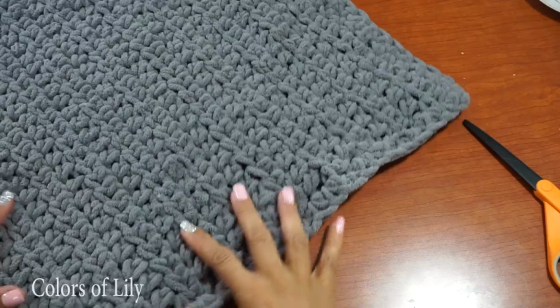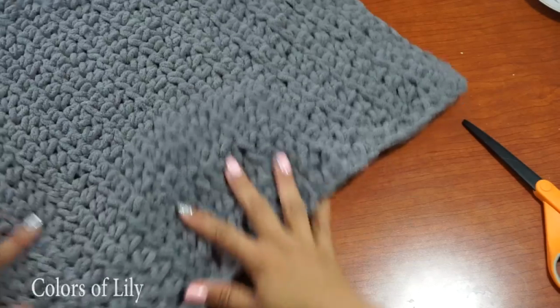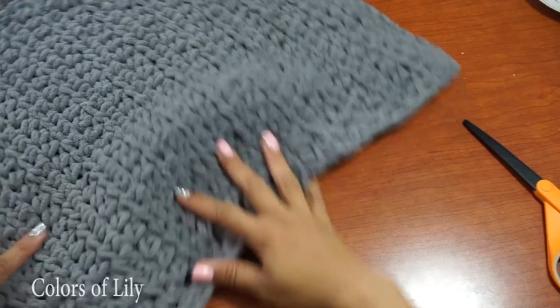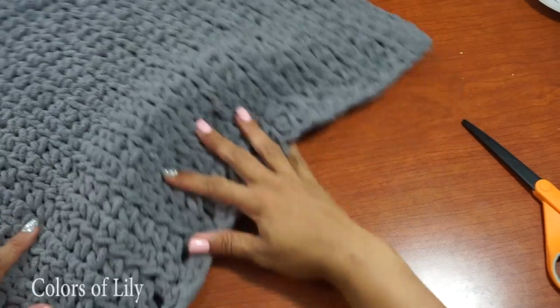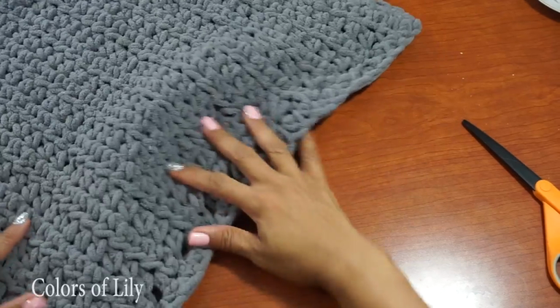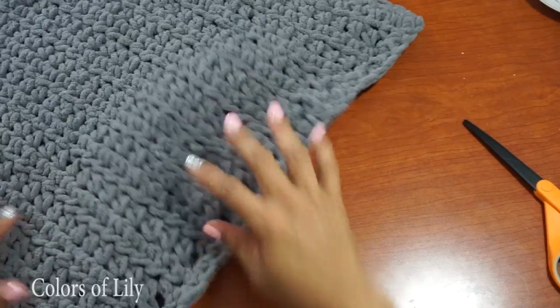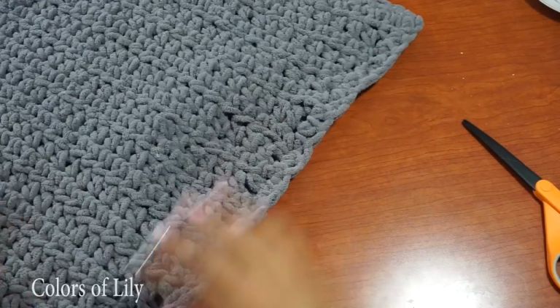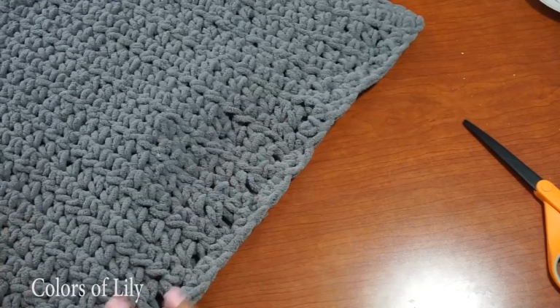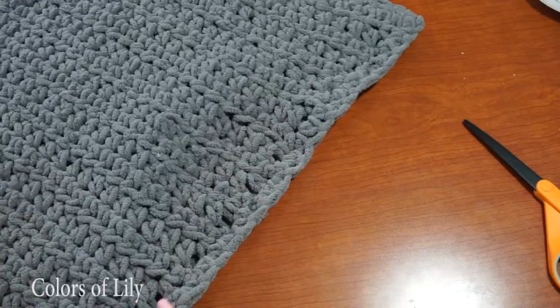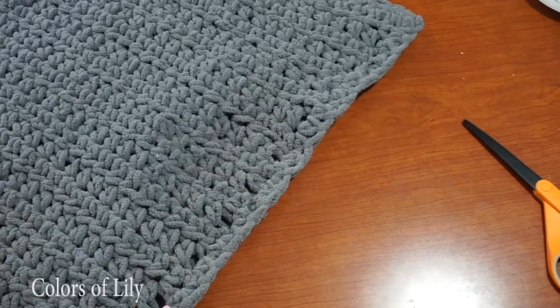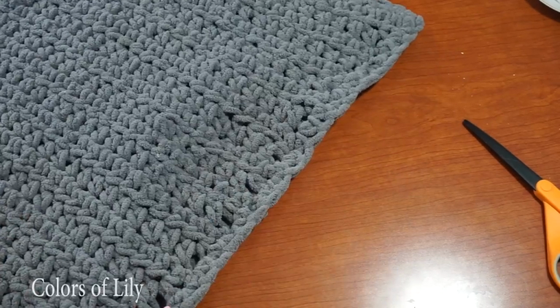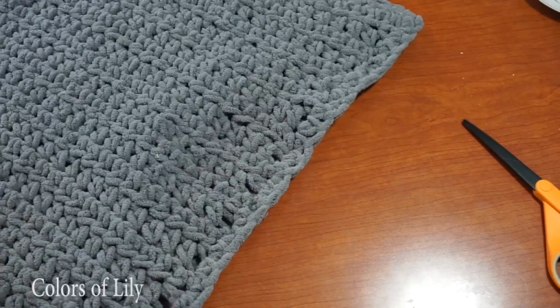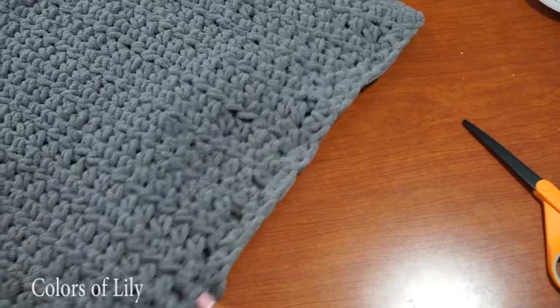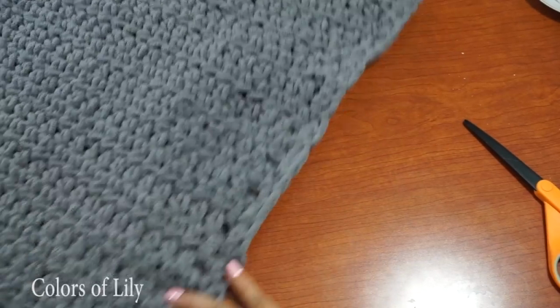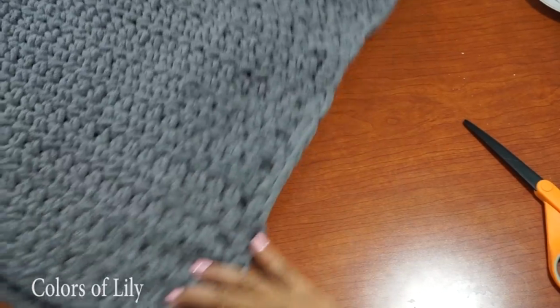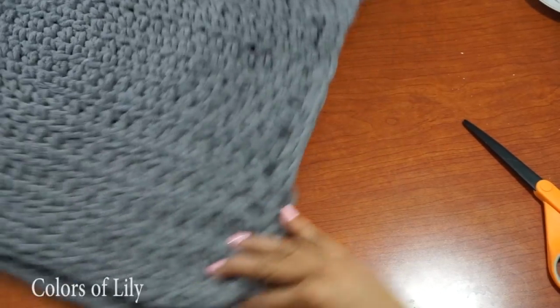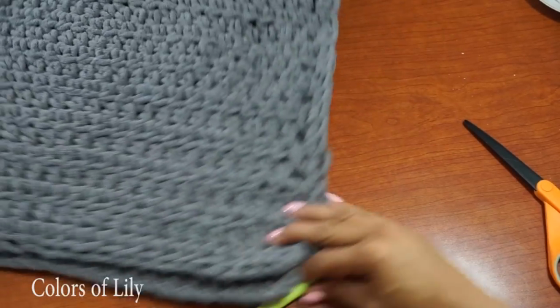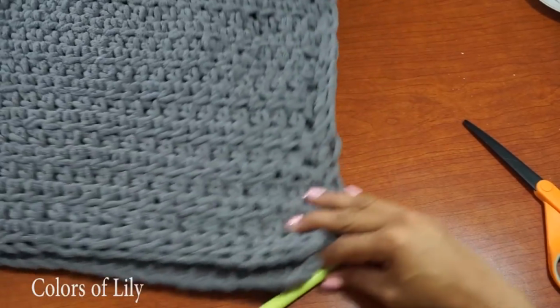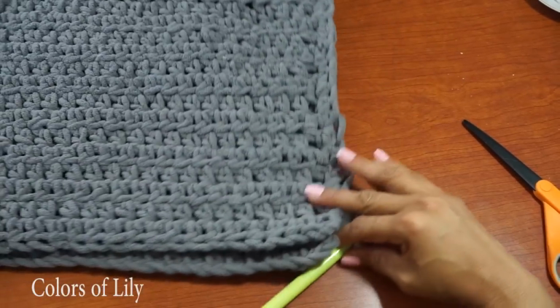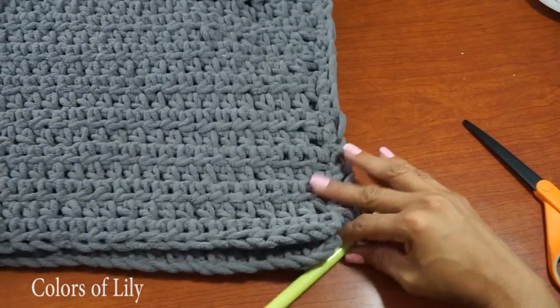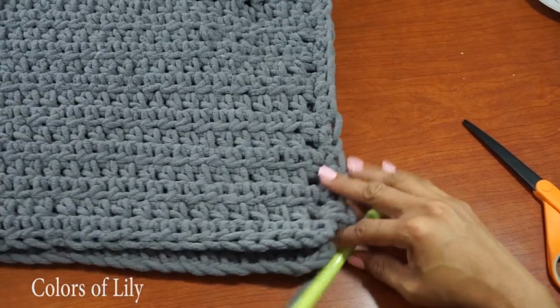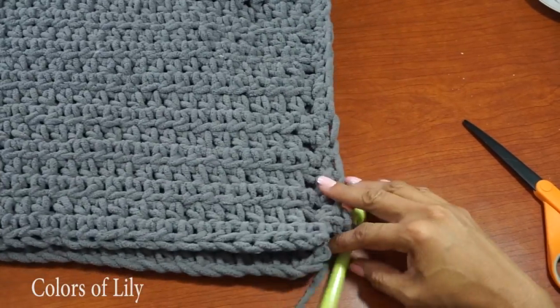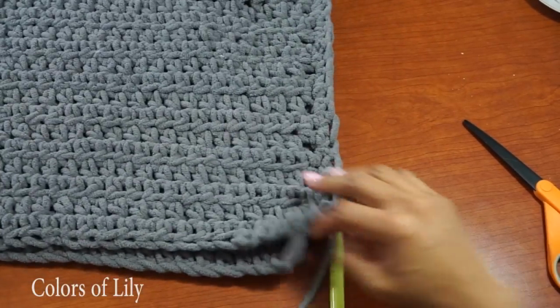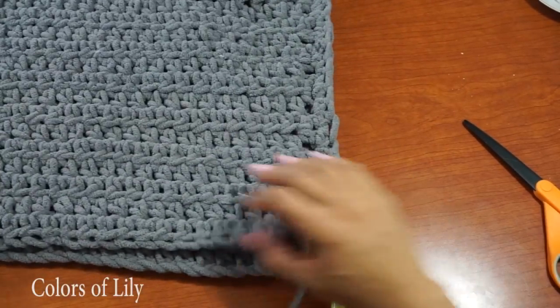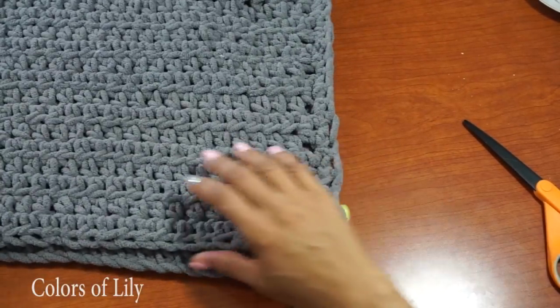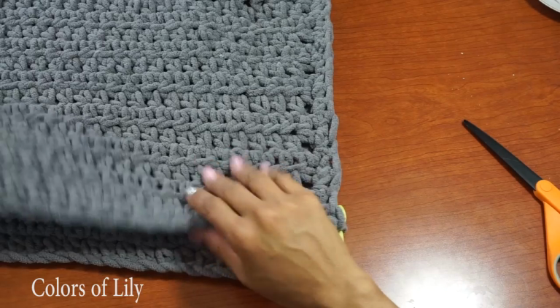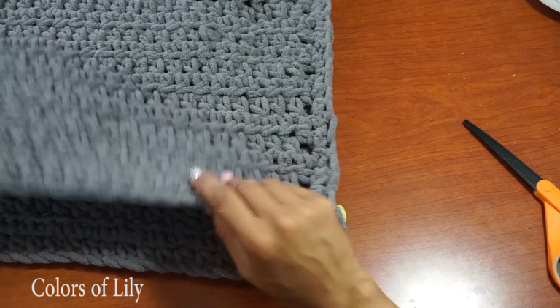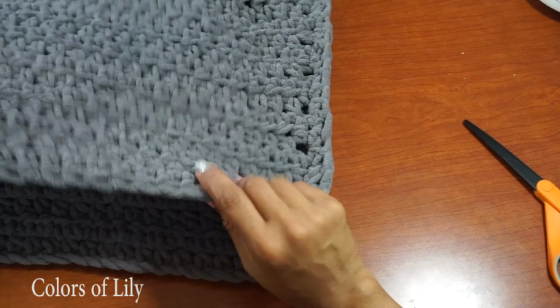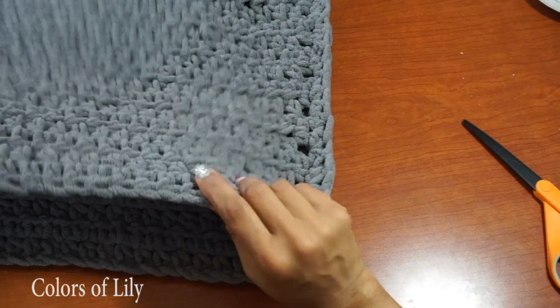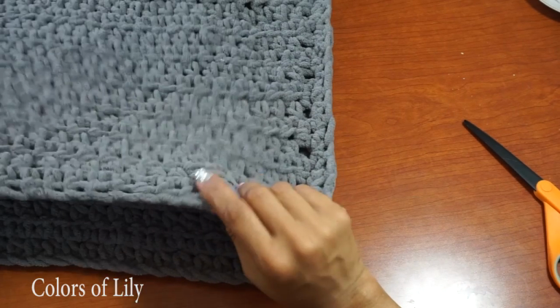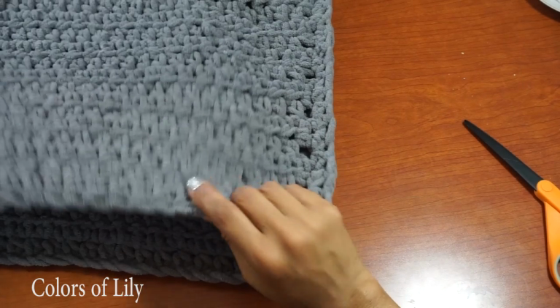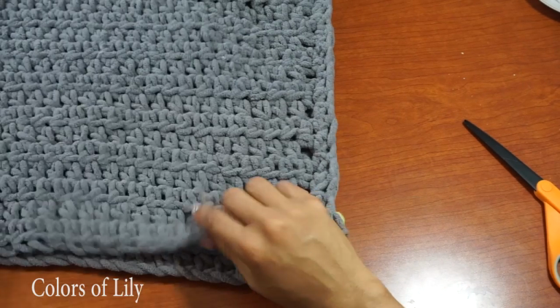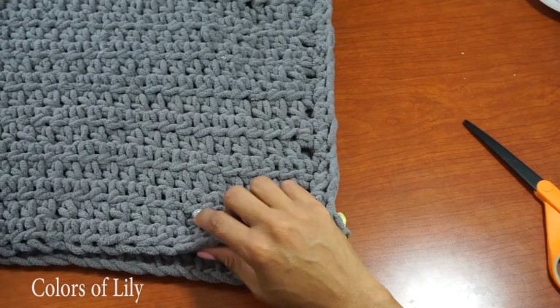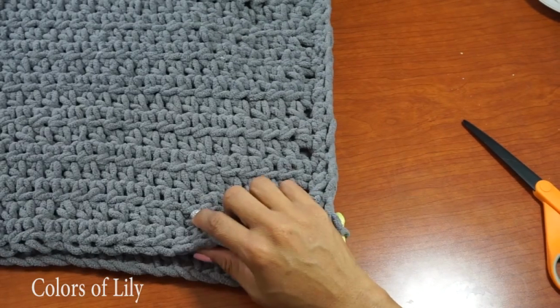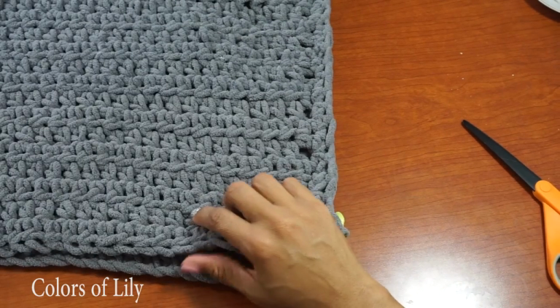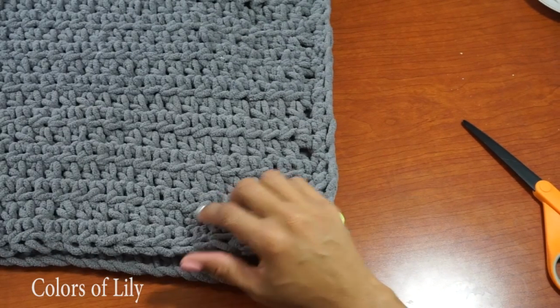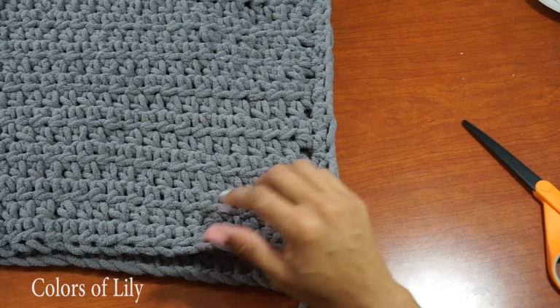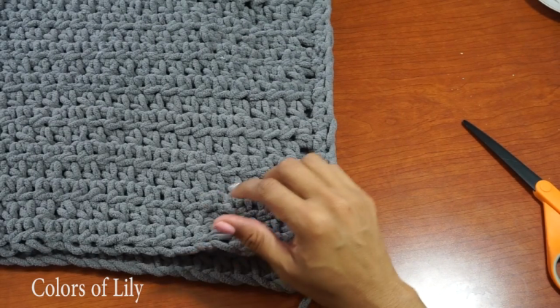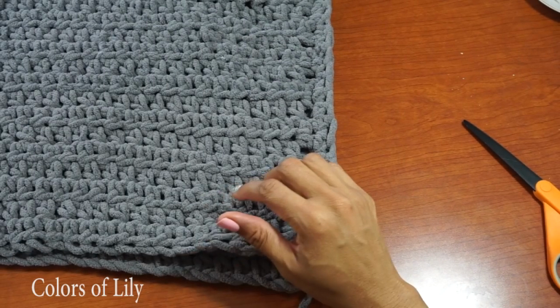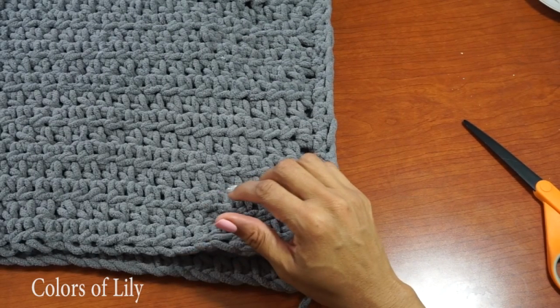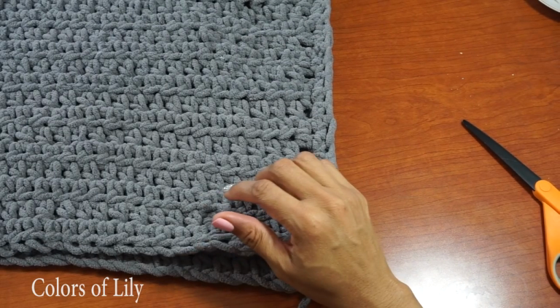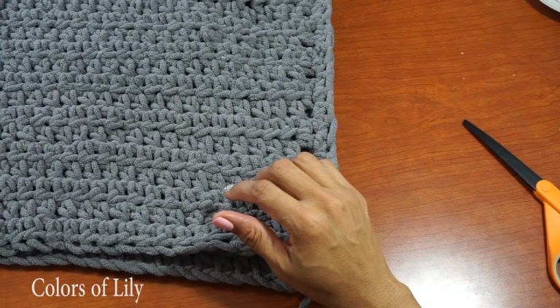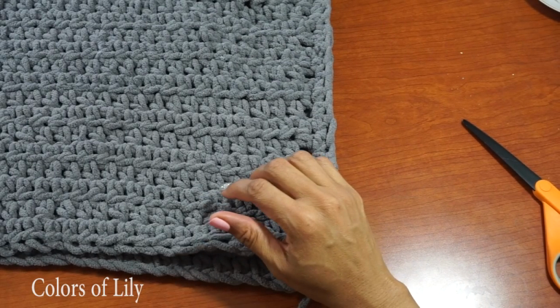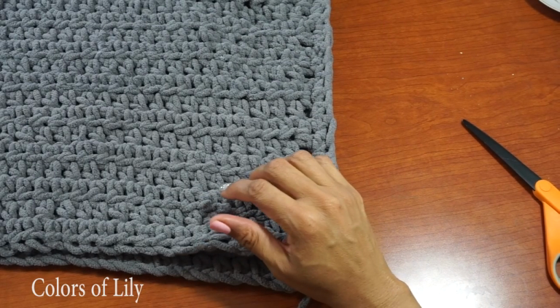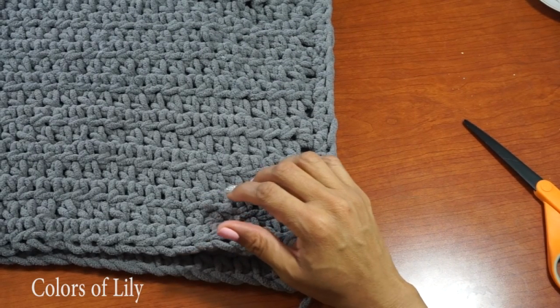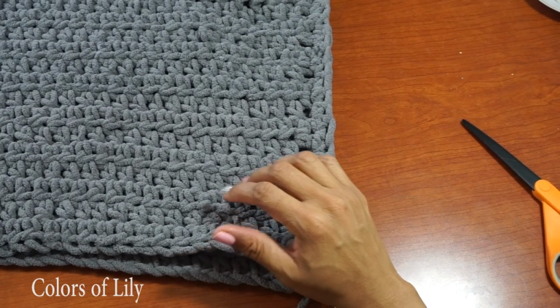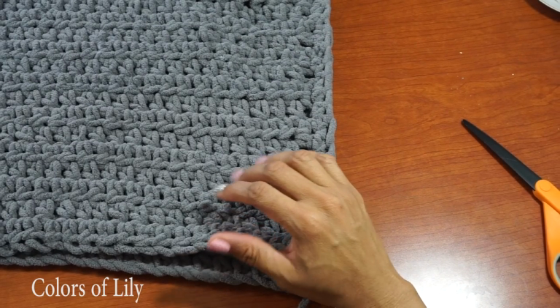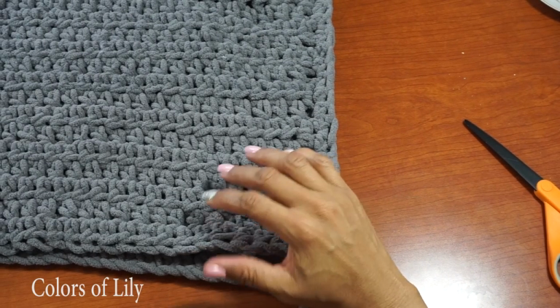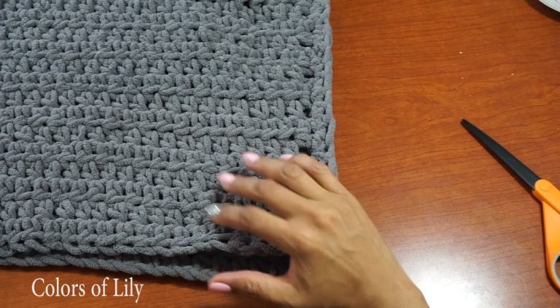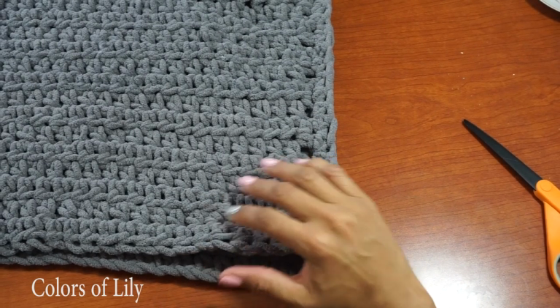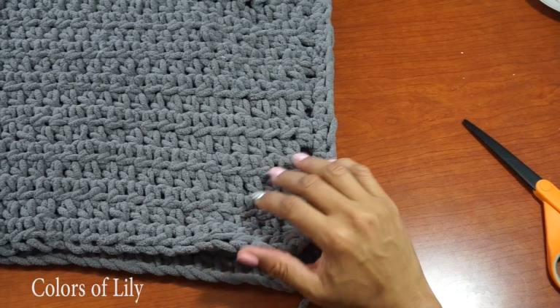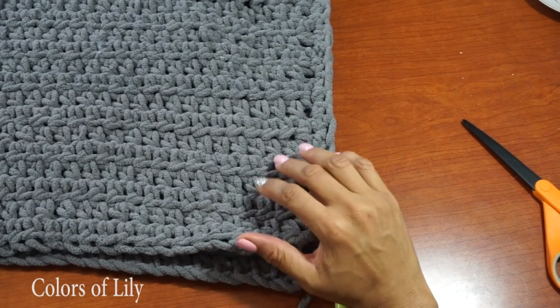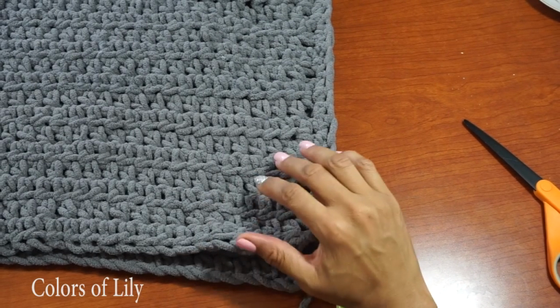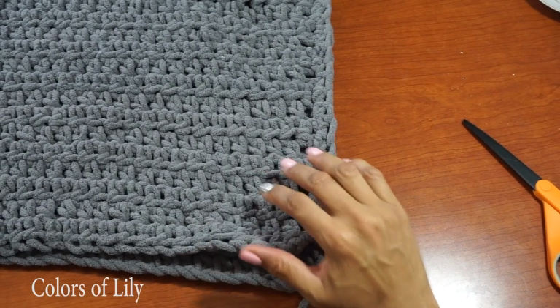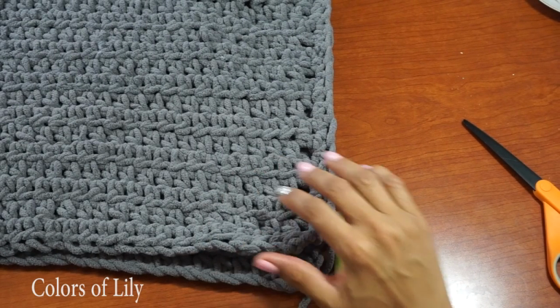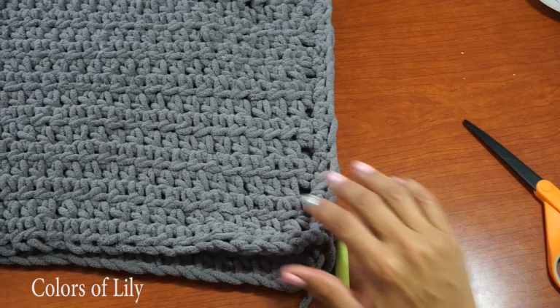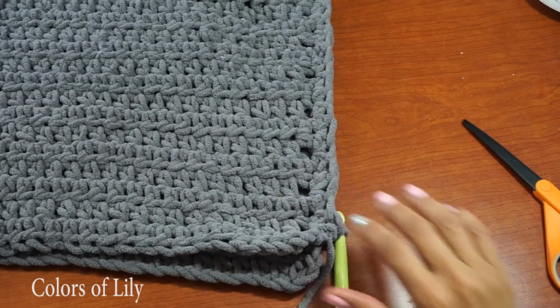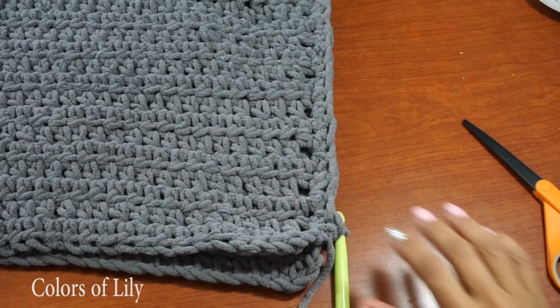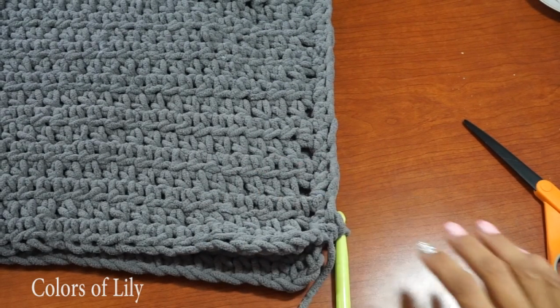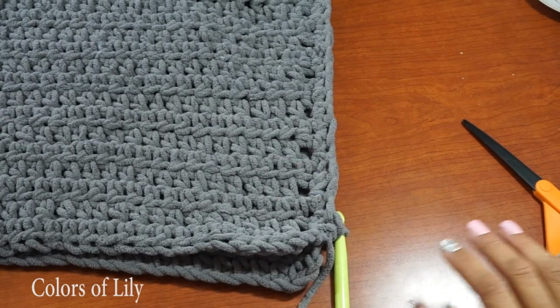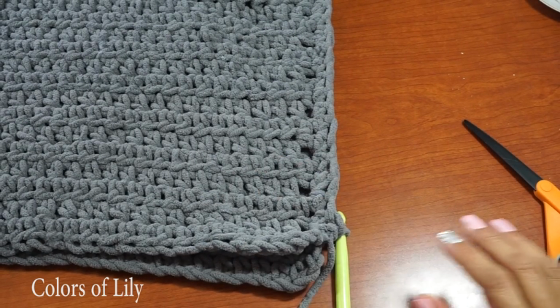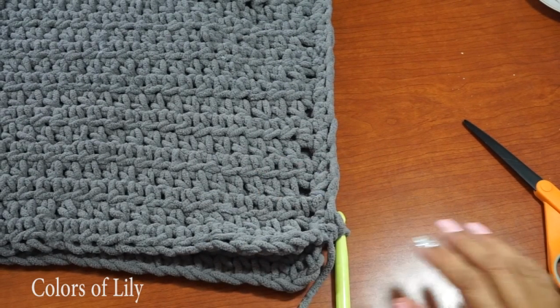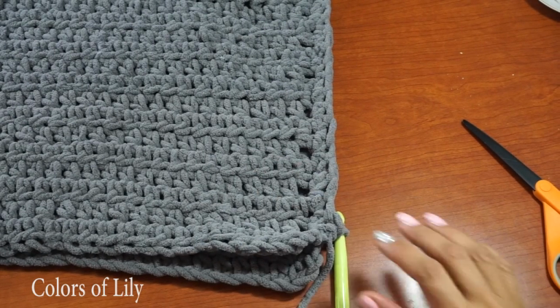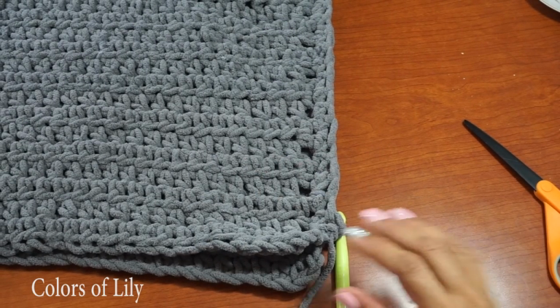I have crocheted three sides, and I'm leaving this opening so I can stuff my pillow inside.